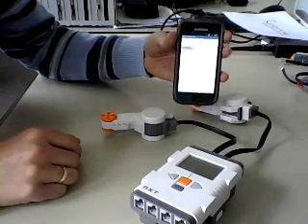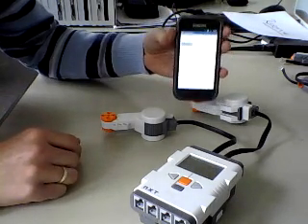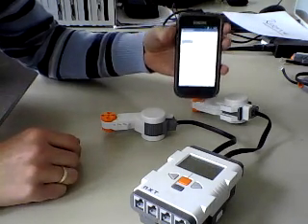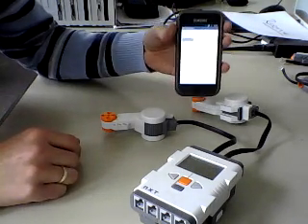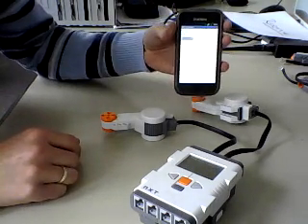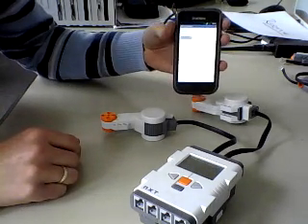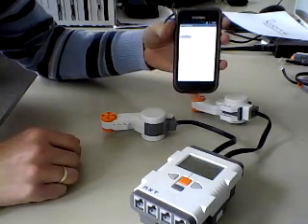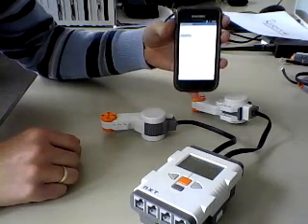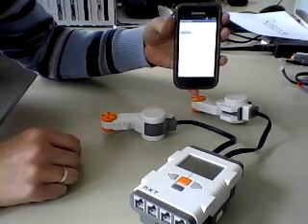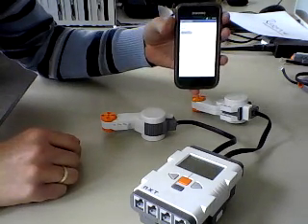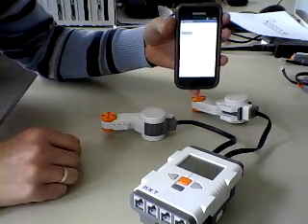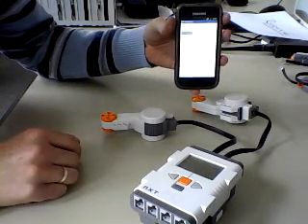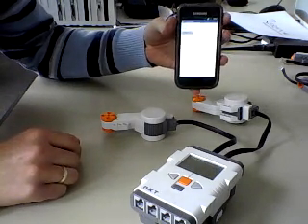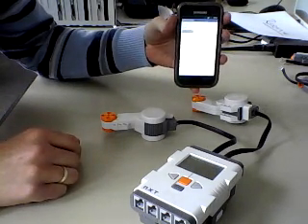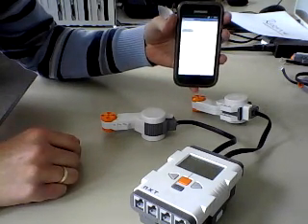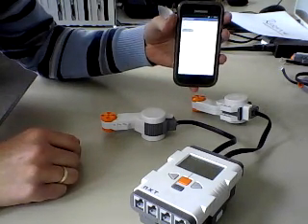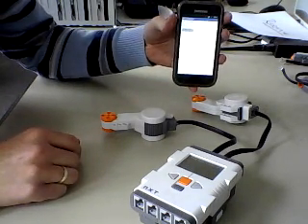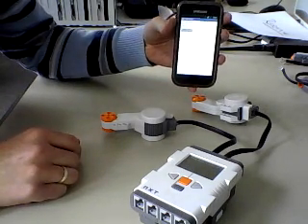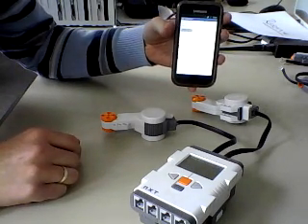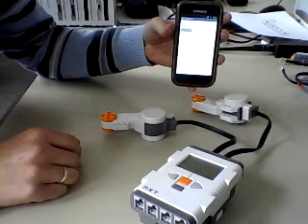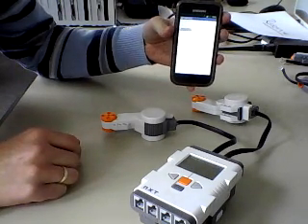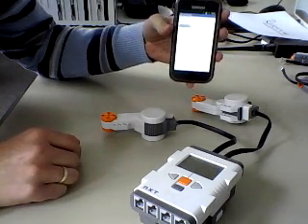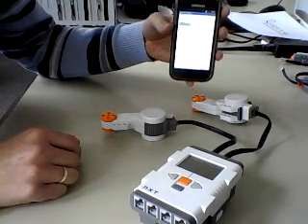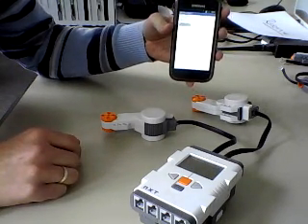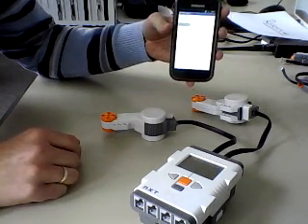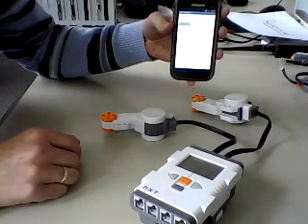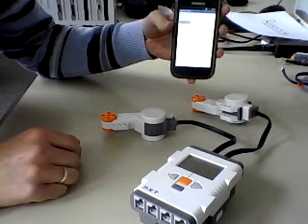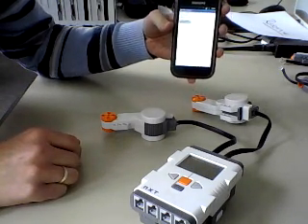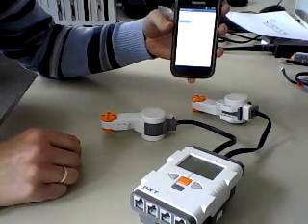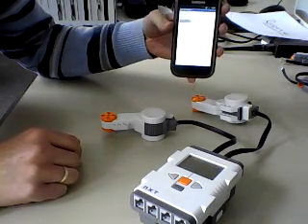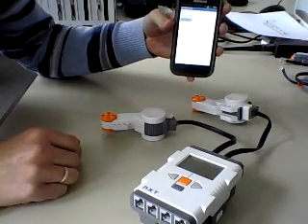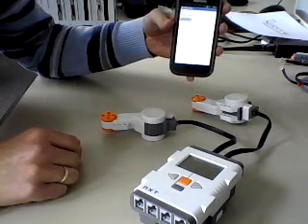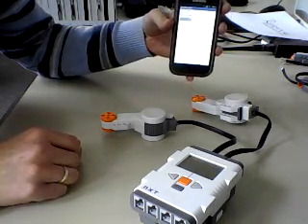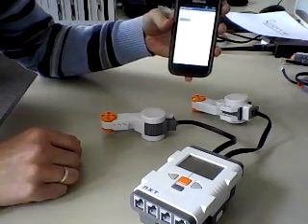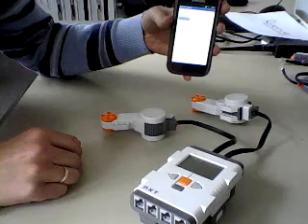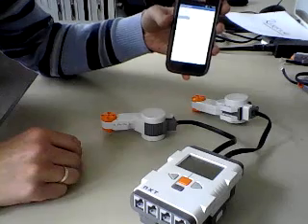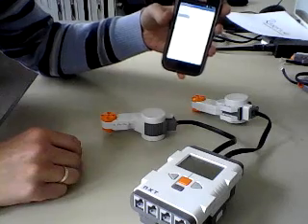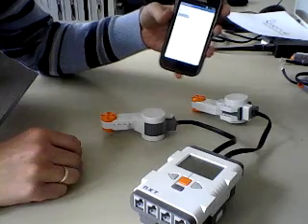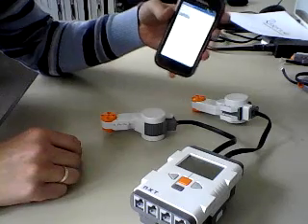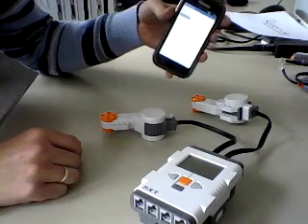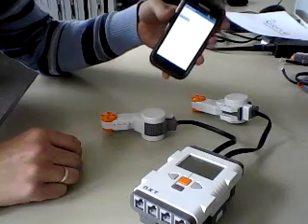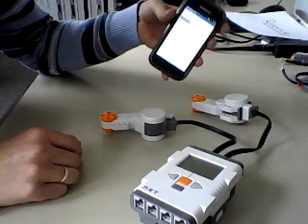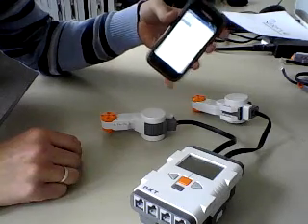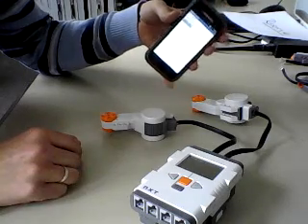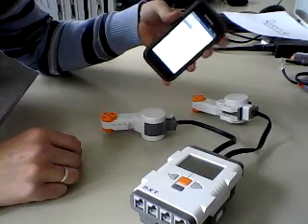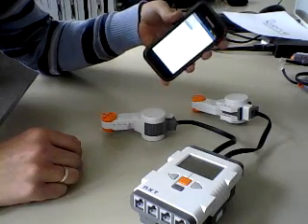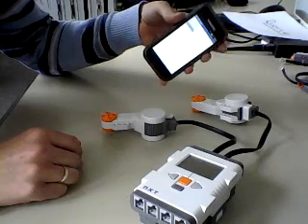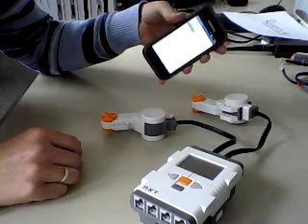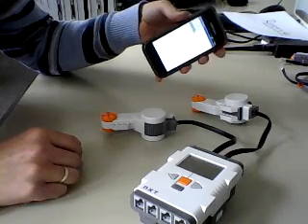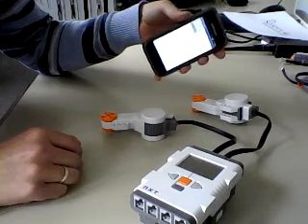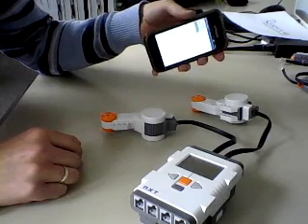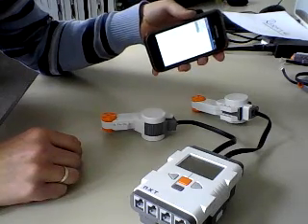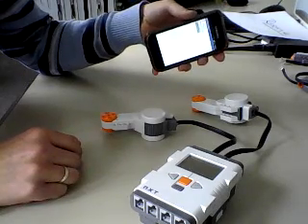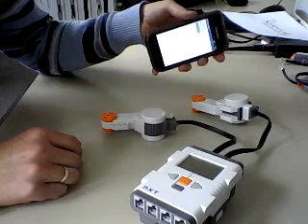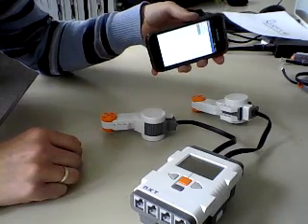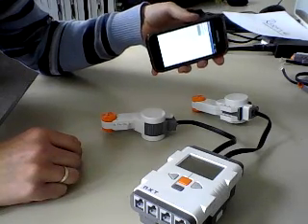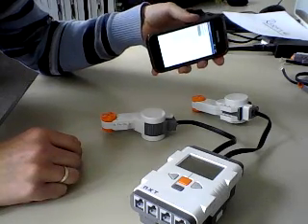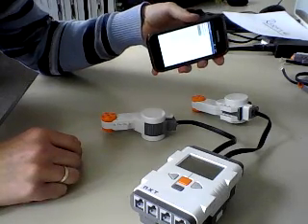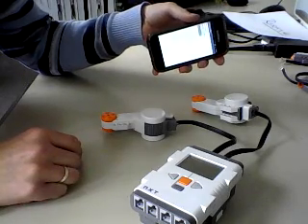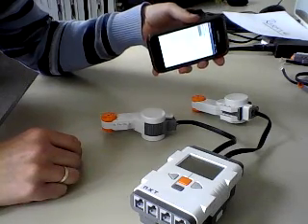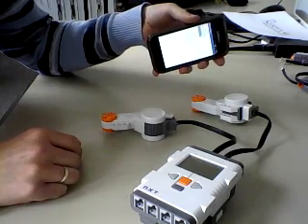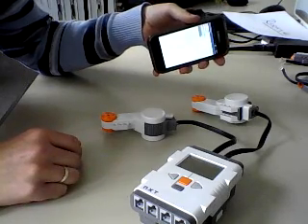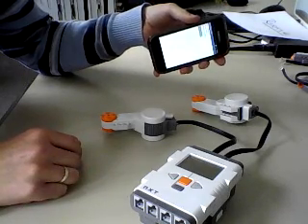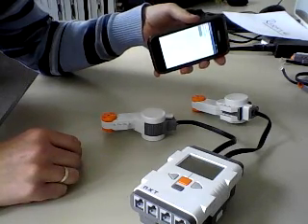And now you can tilt the phone and see the motors running in different directions.